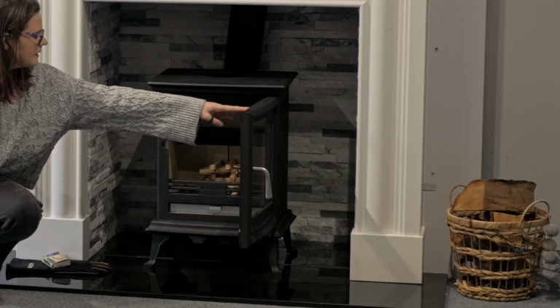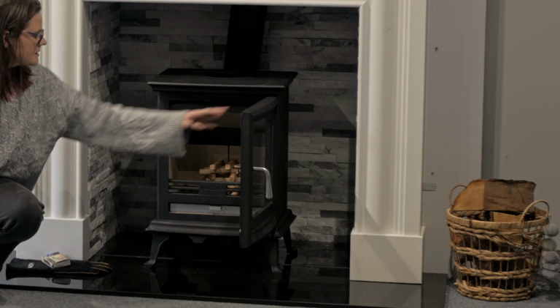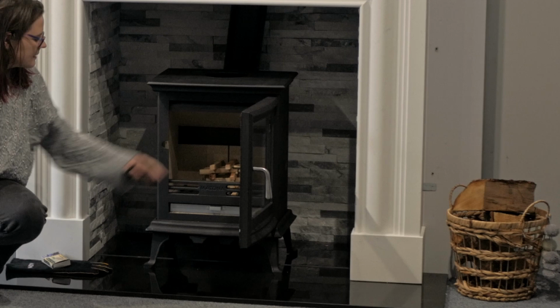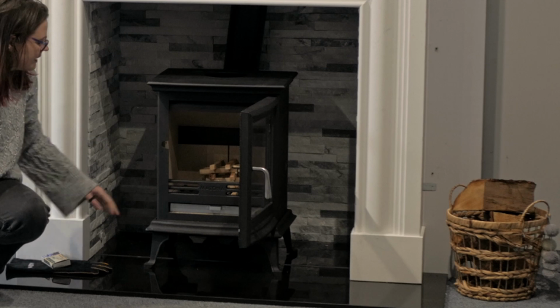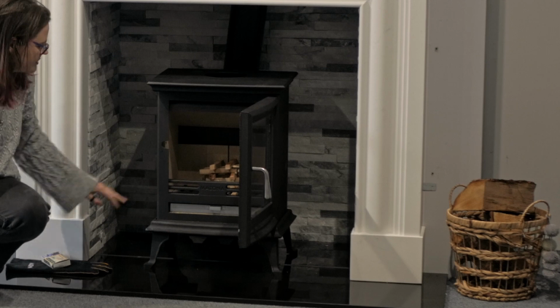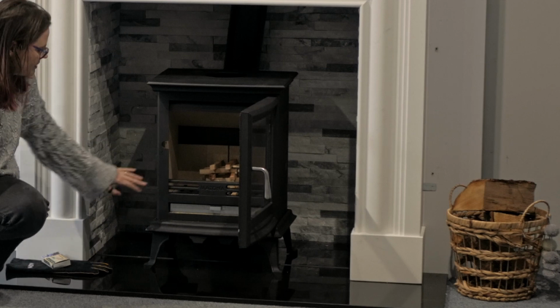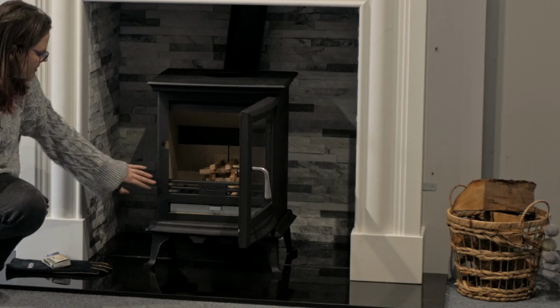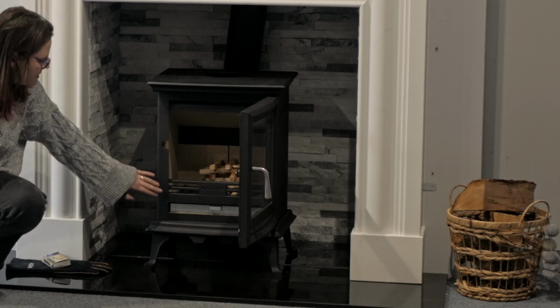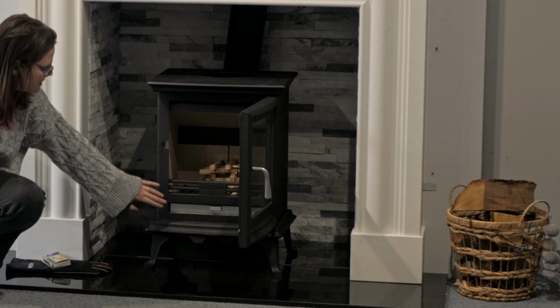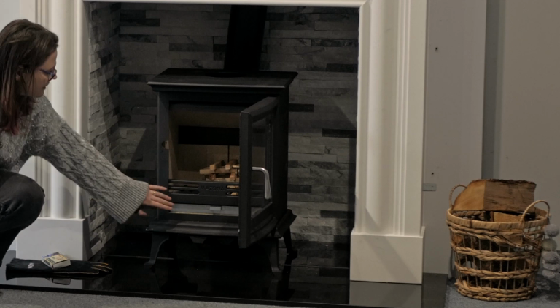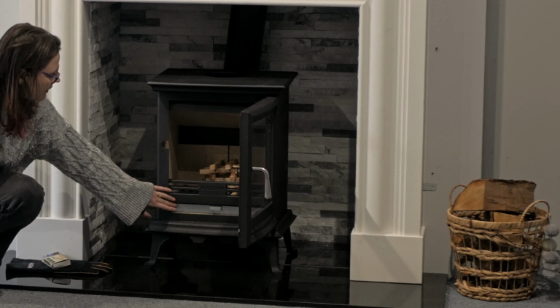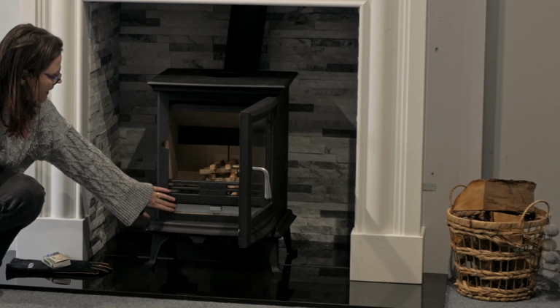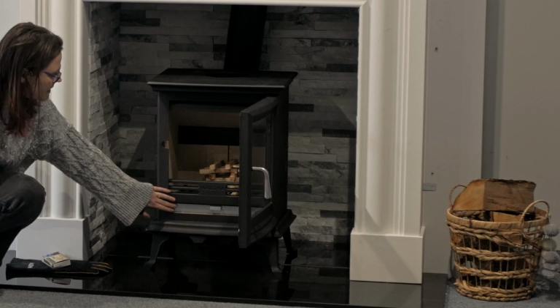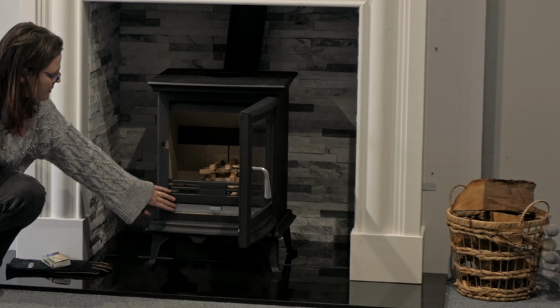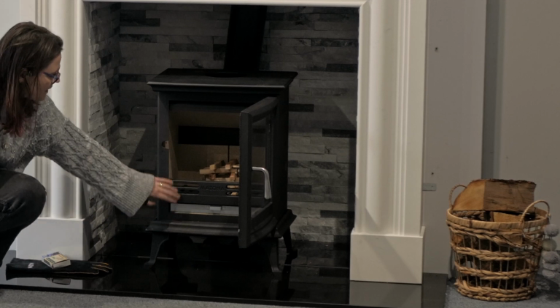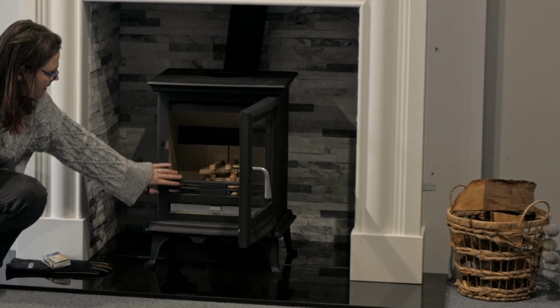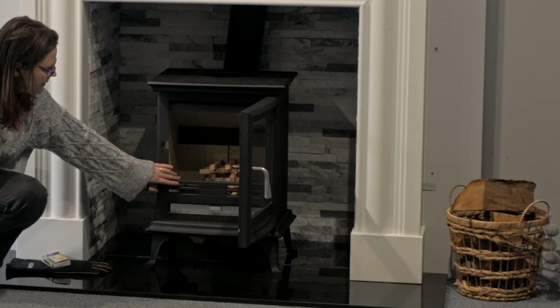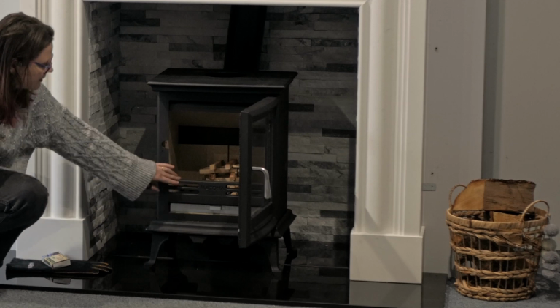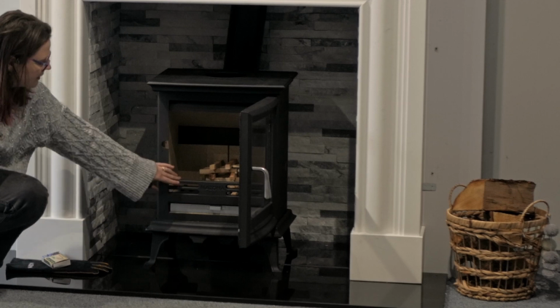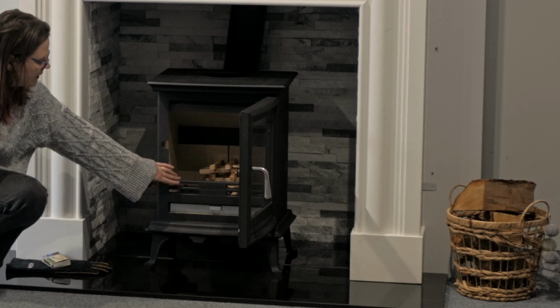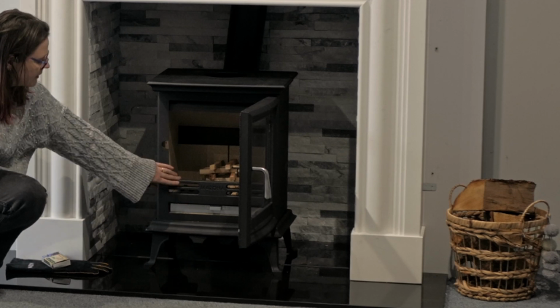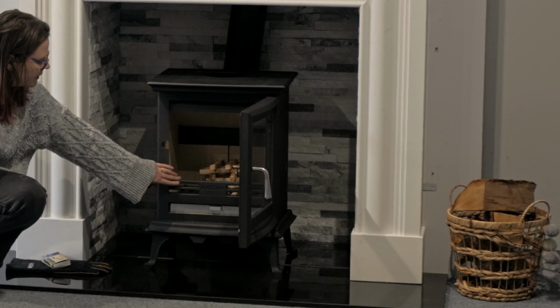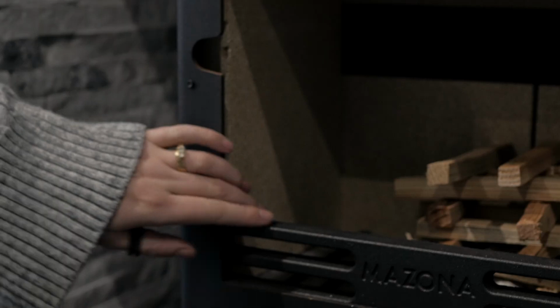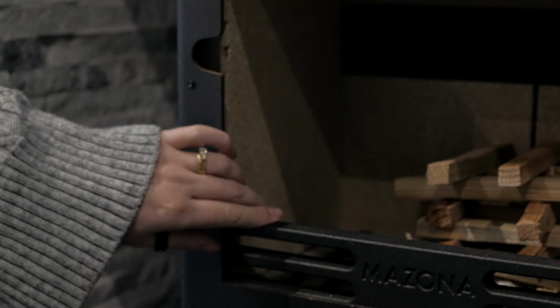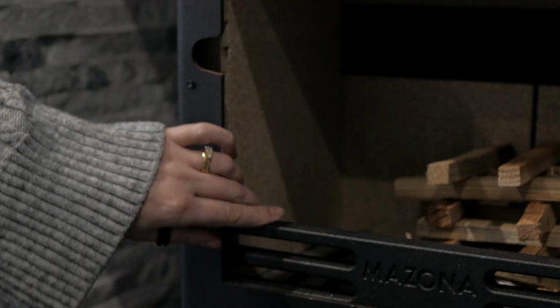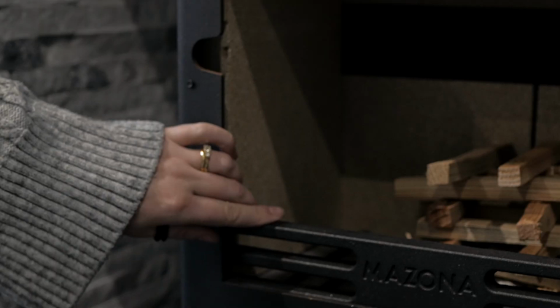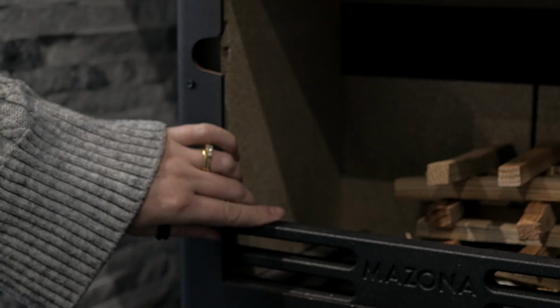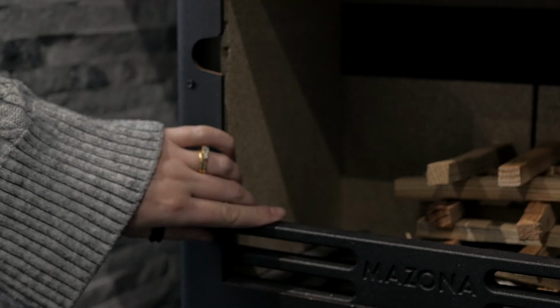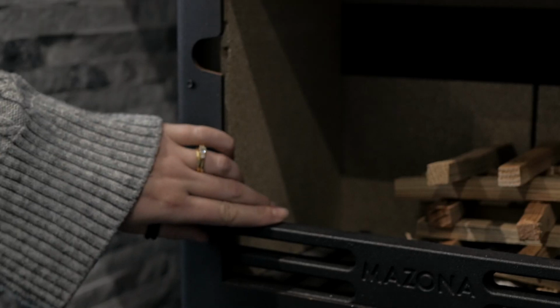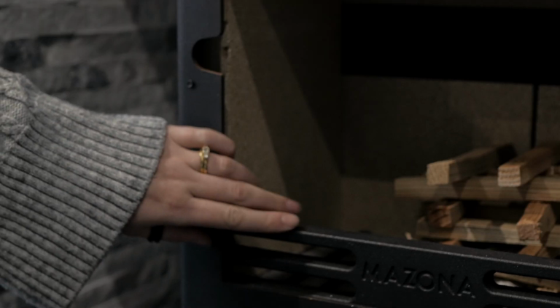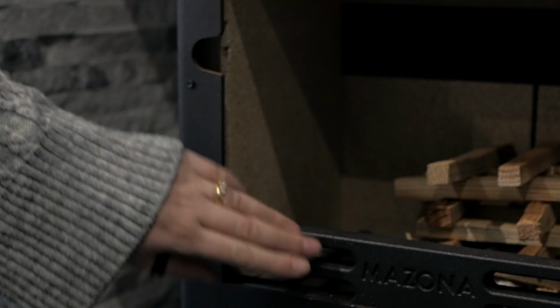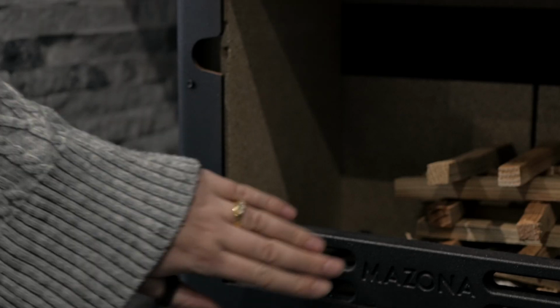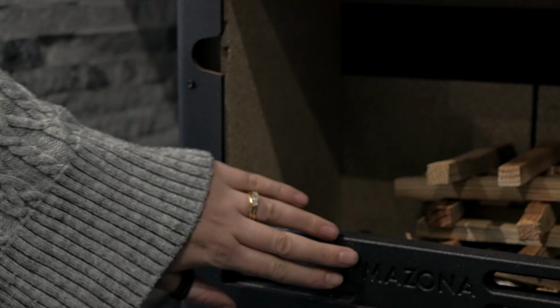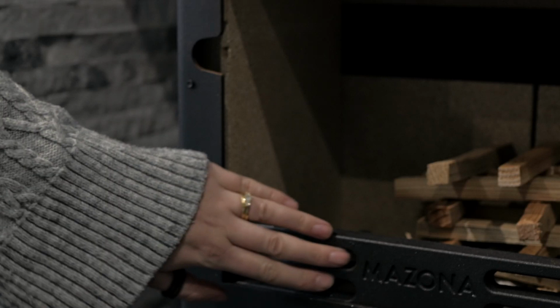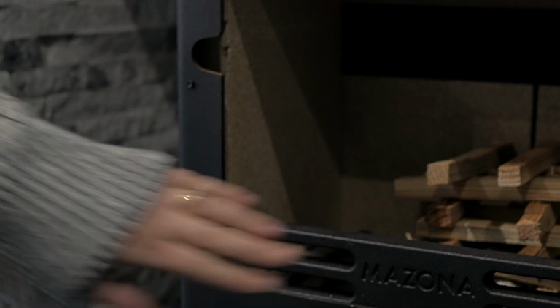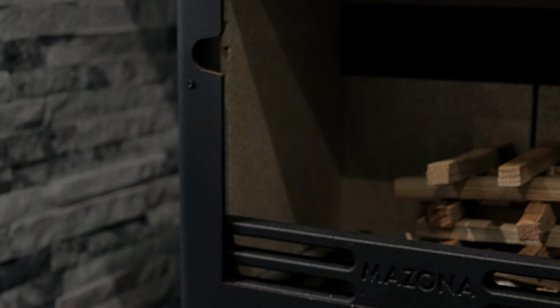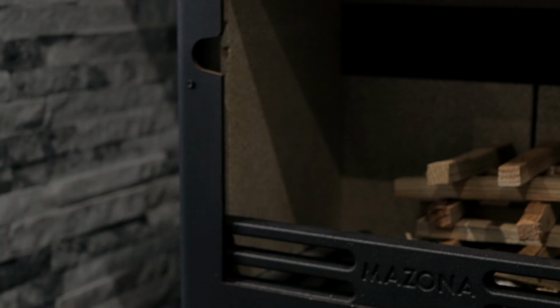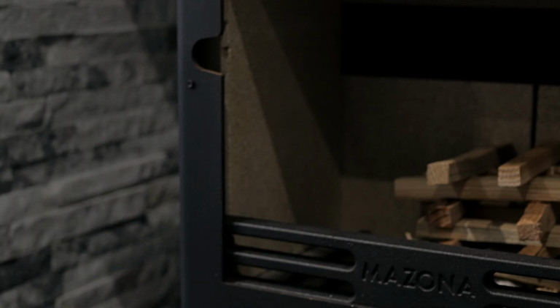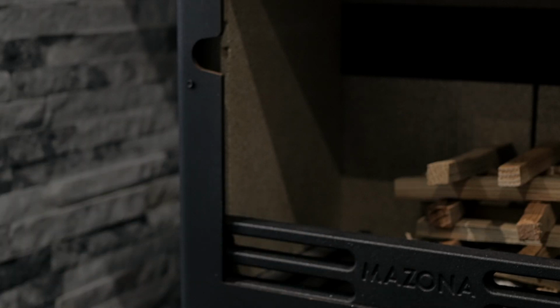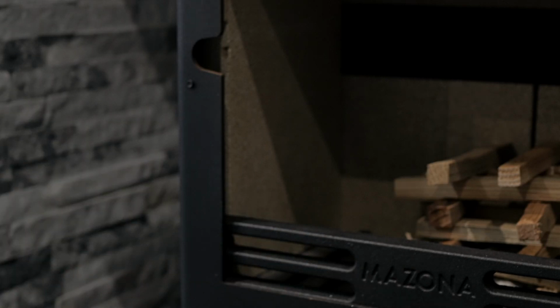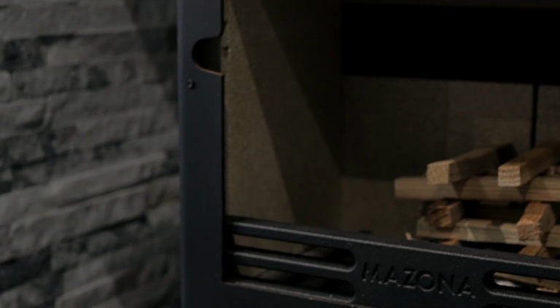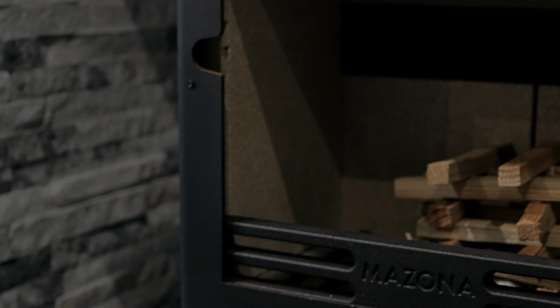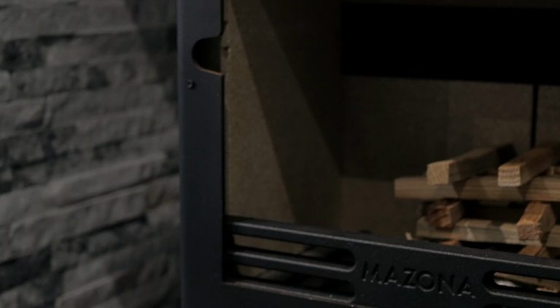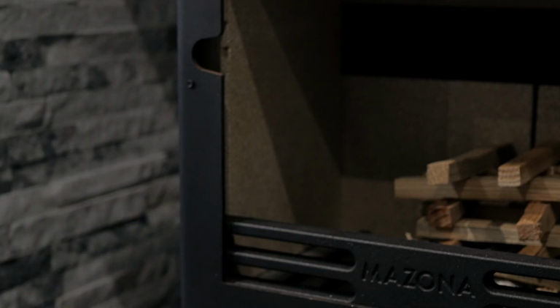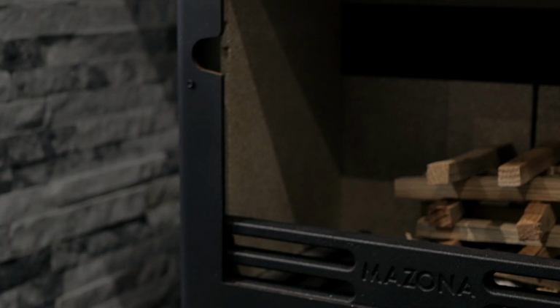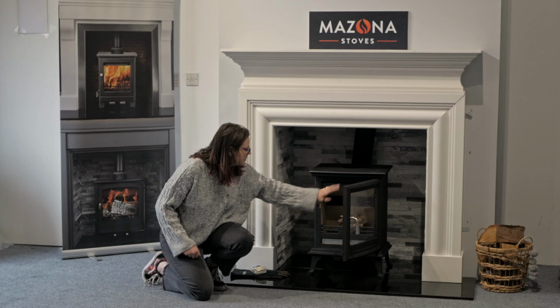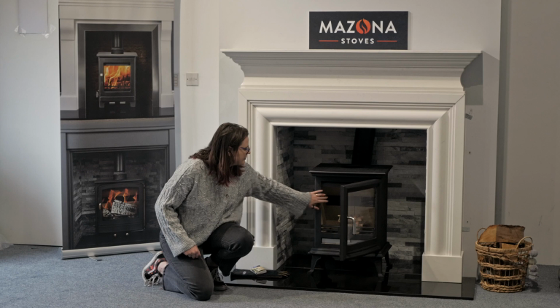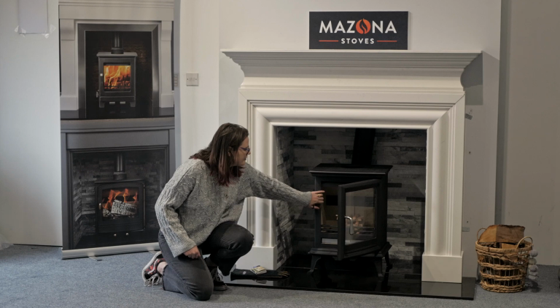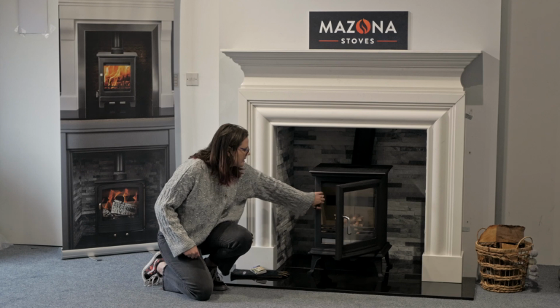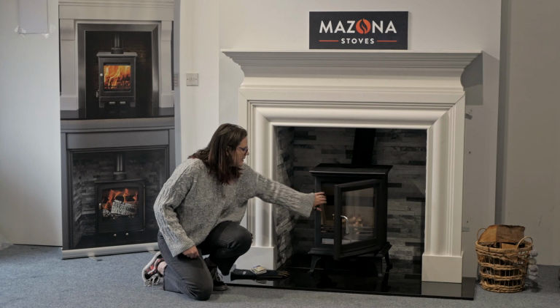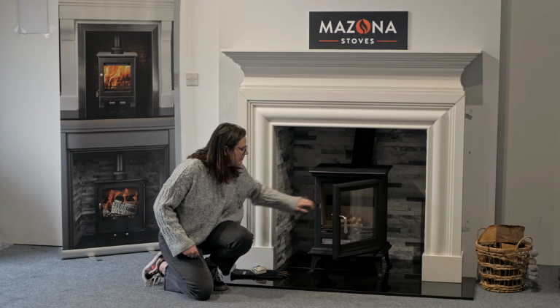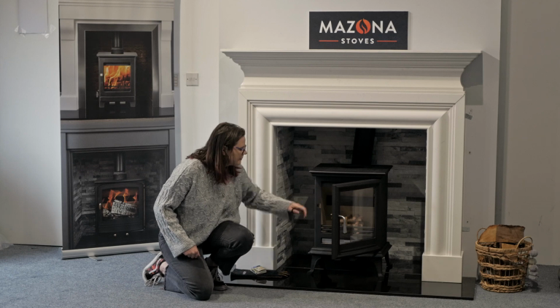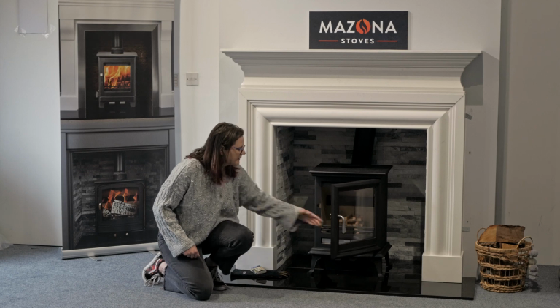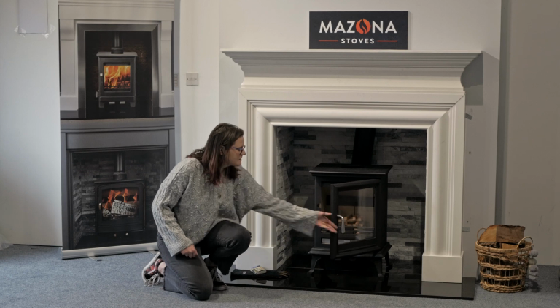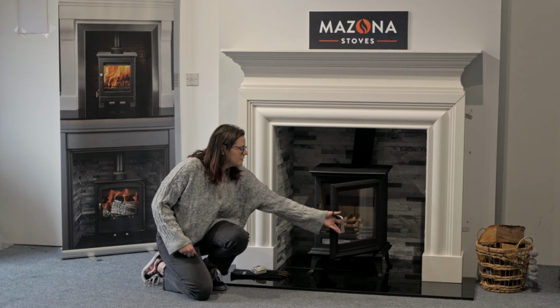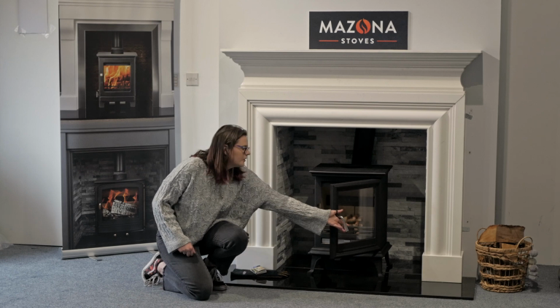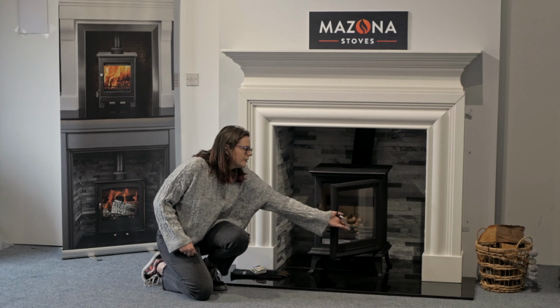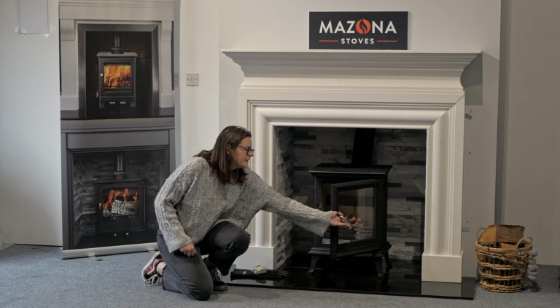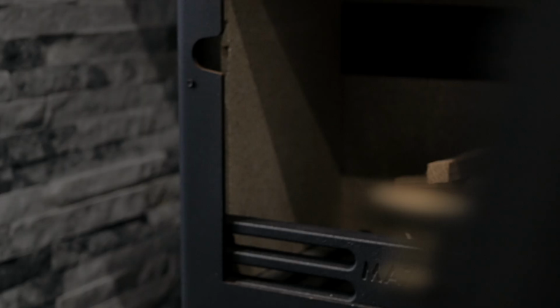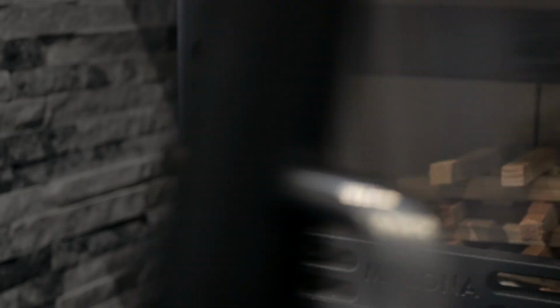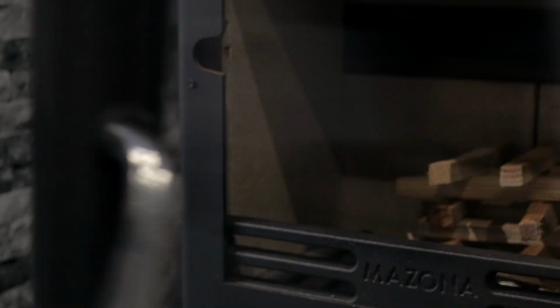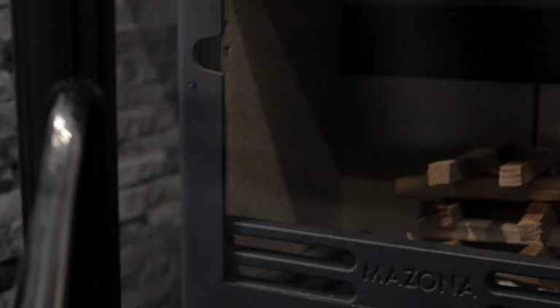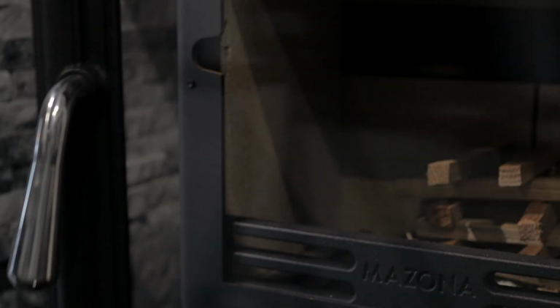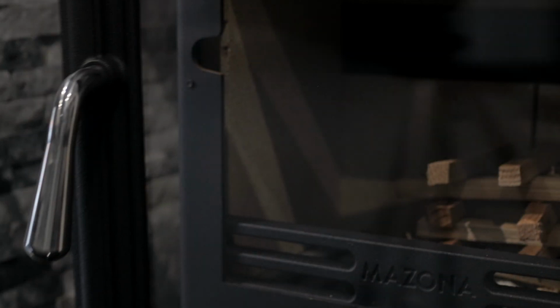Inside you can see your ash pan, your grate bar with the Mizona logo on it, and your vermiculite fire bricks are all in there as well.